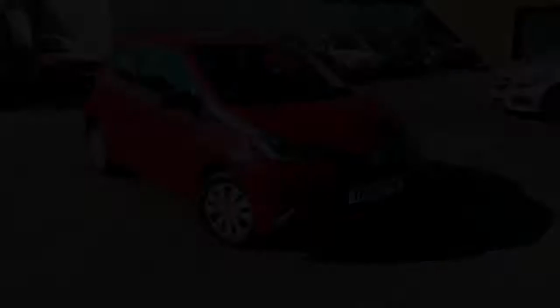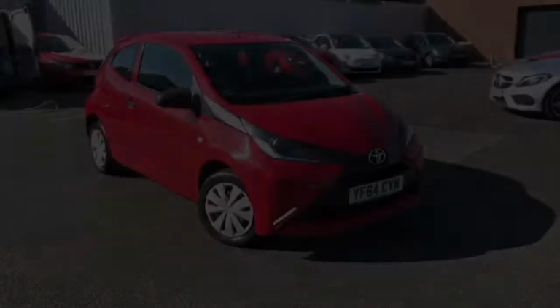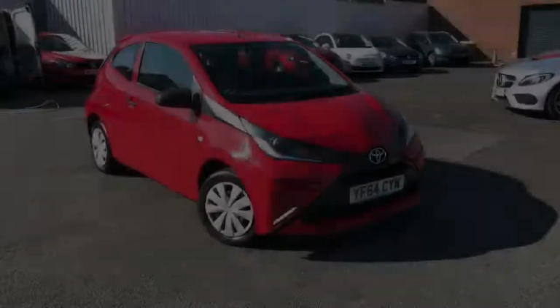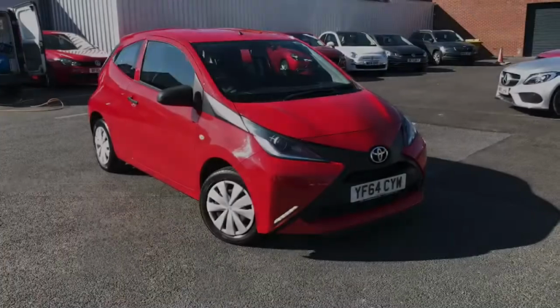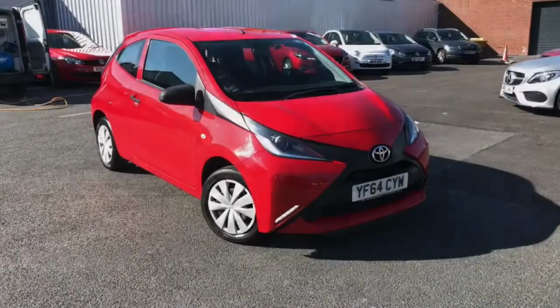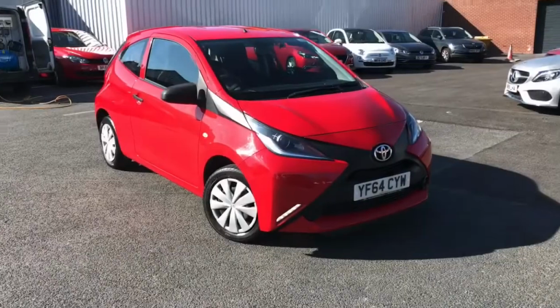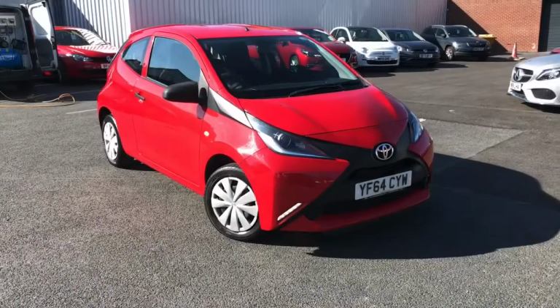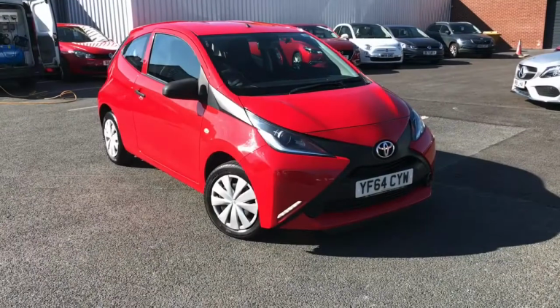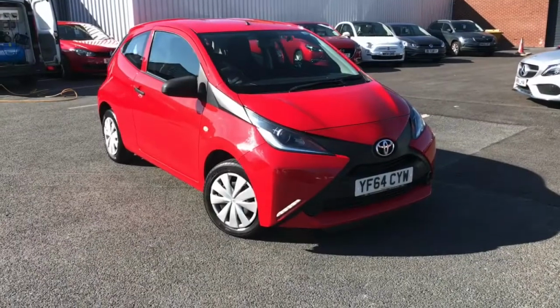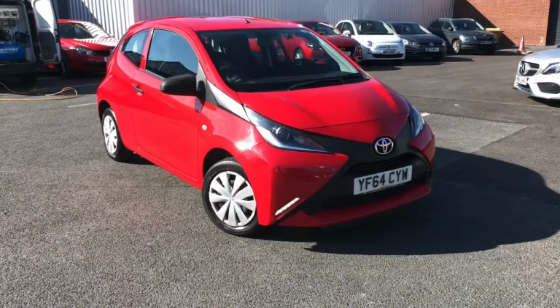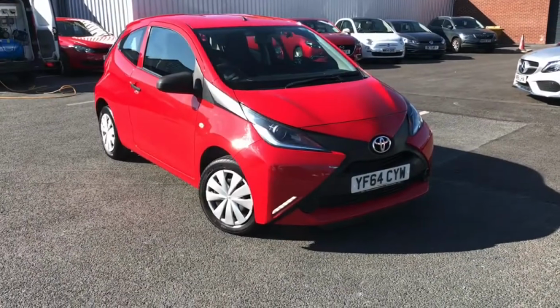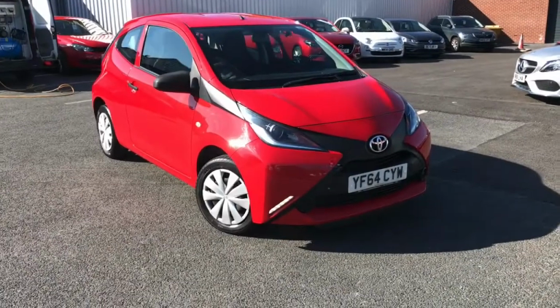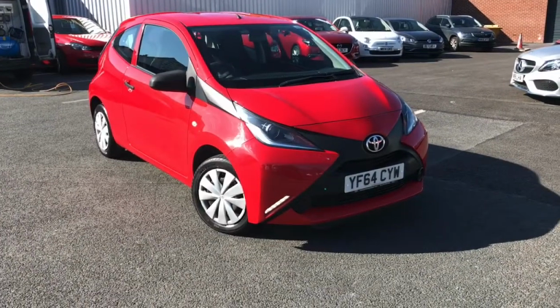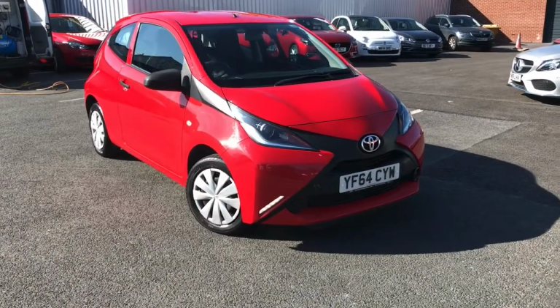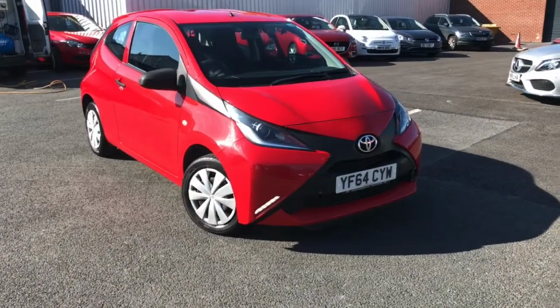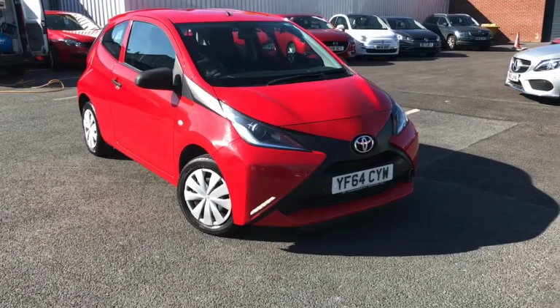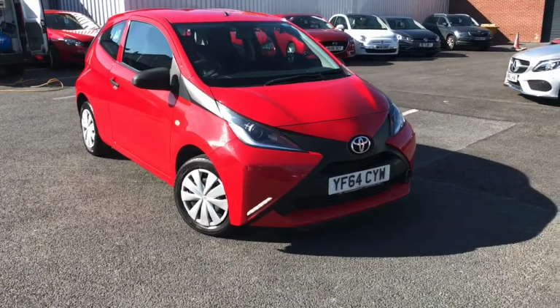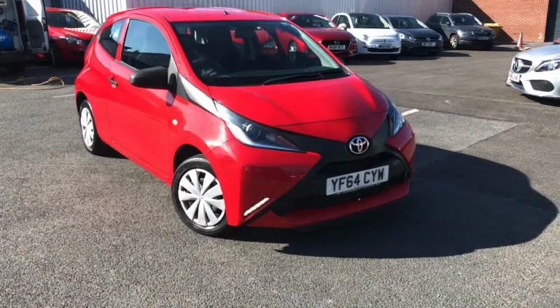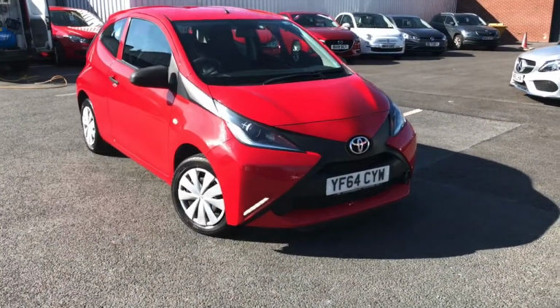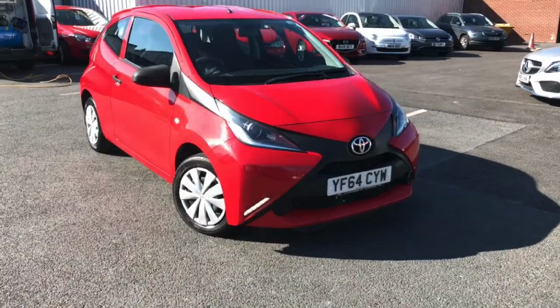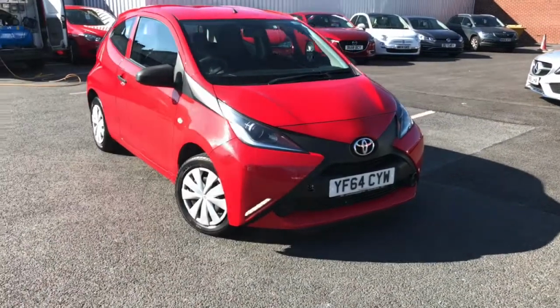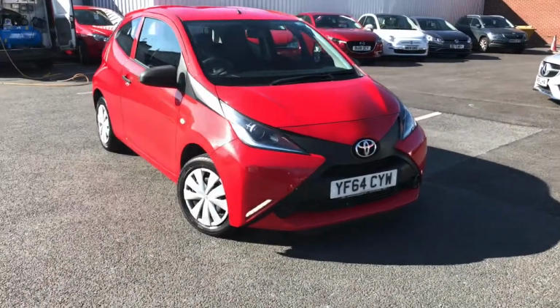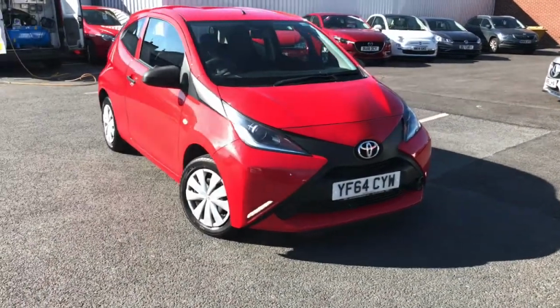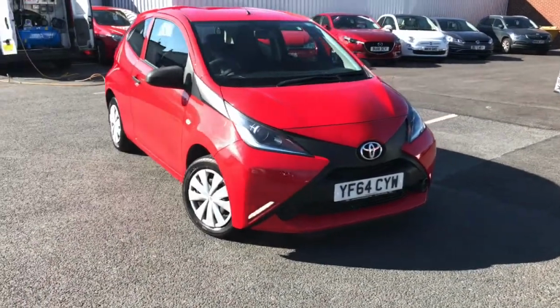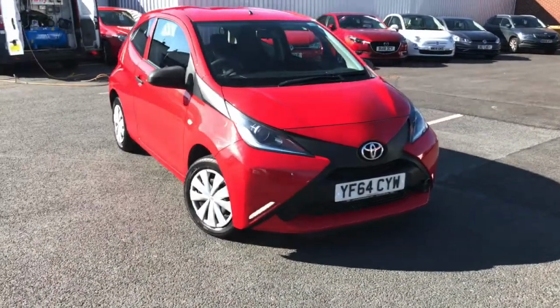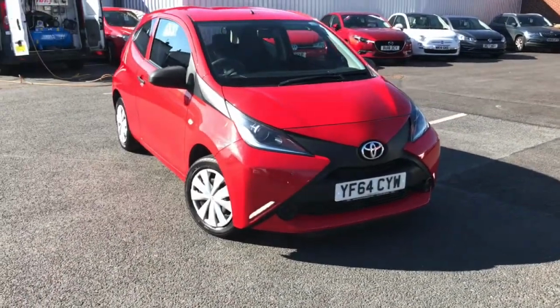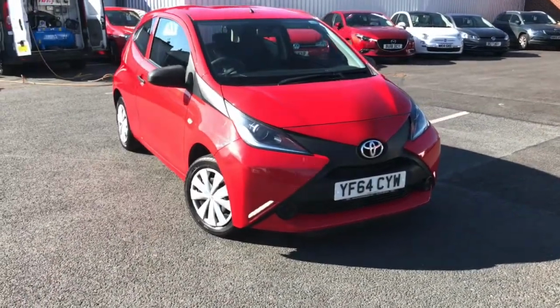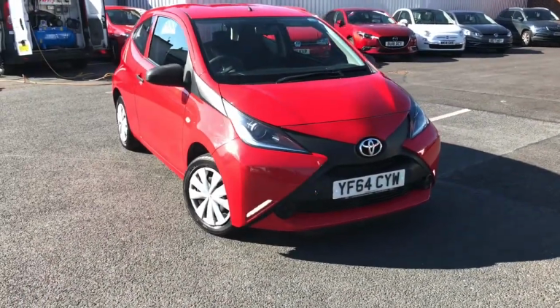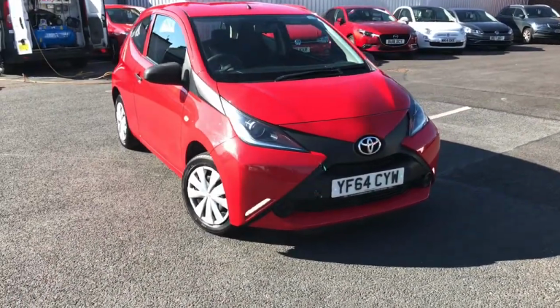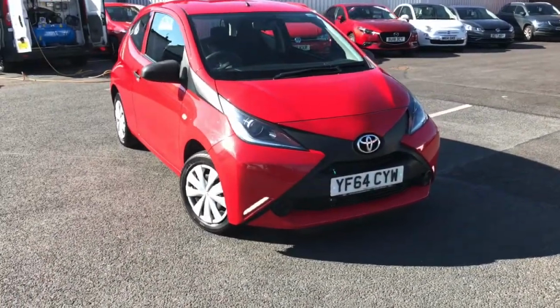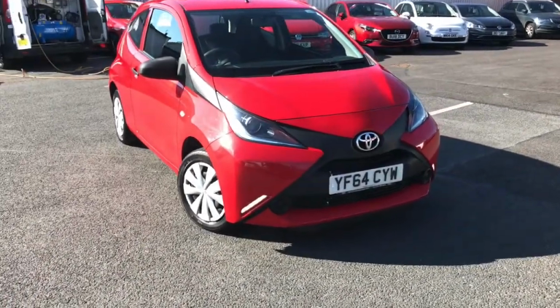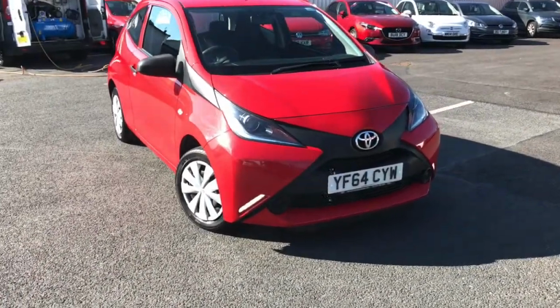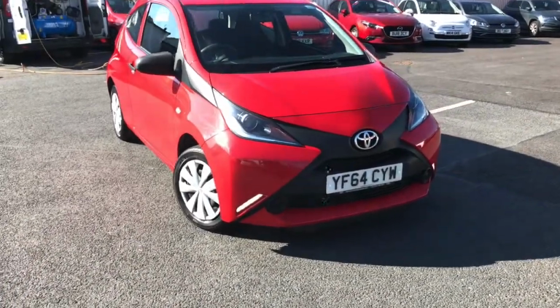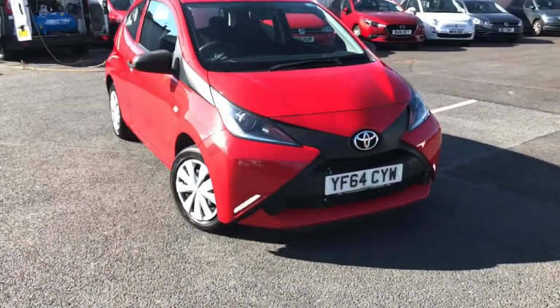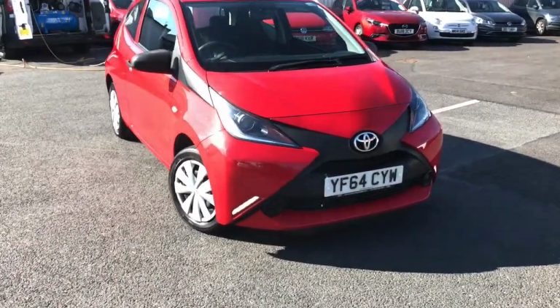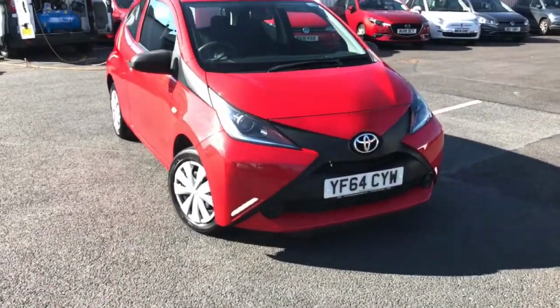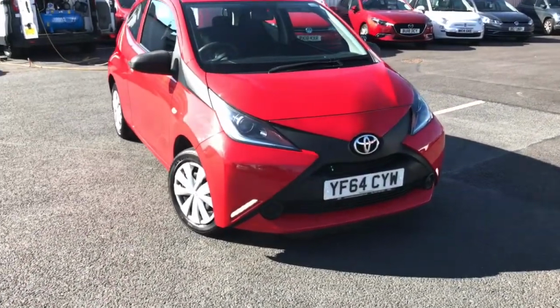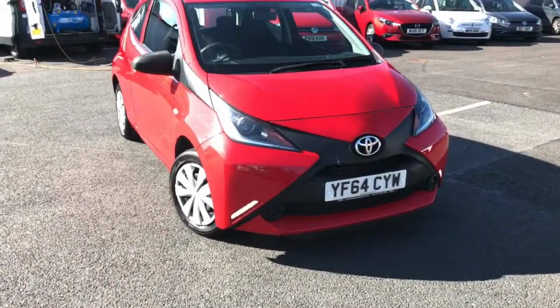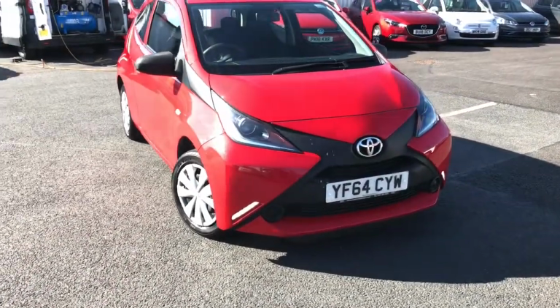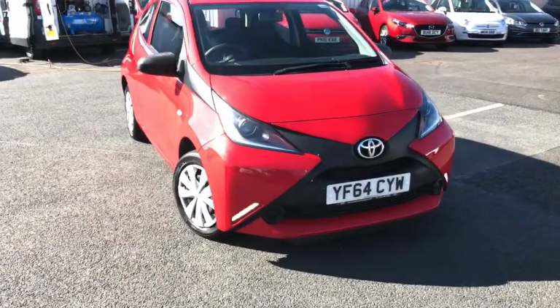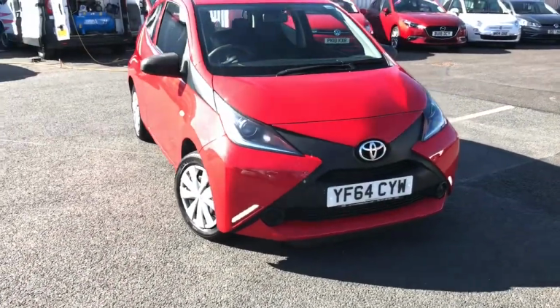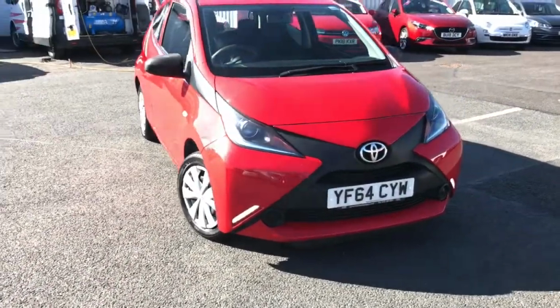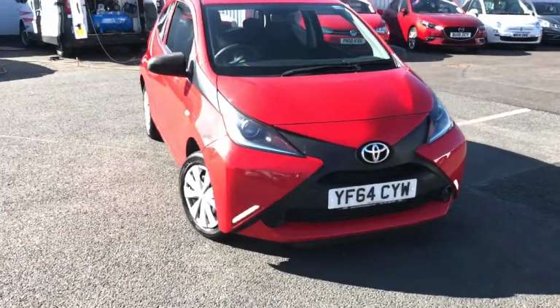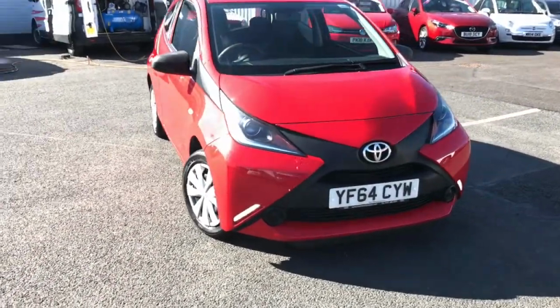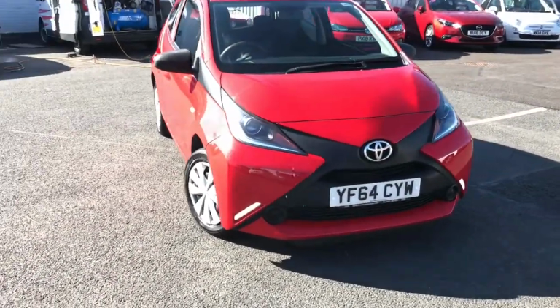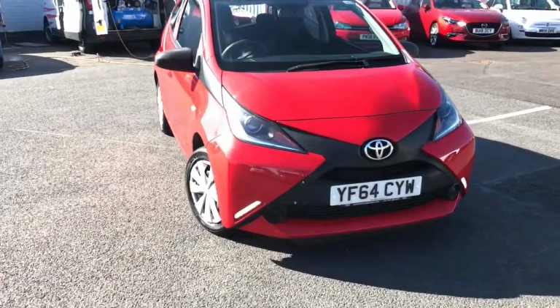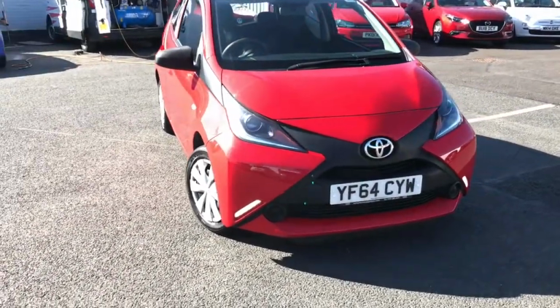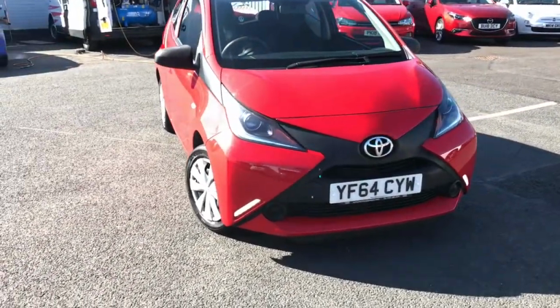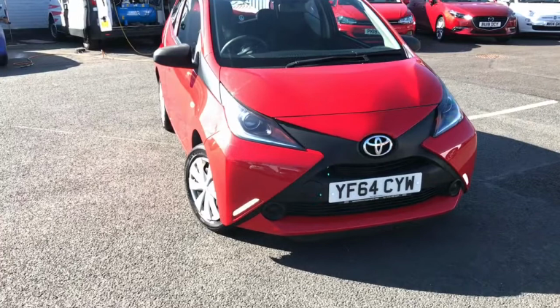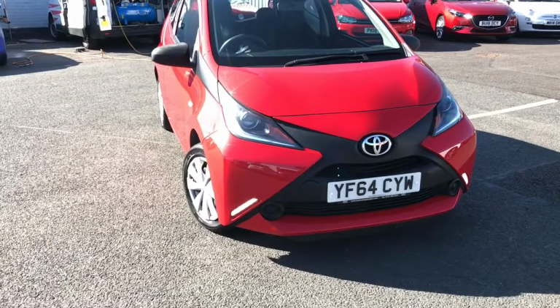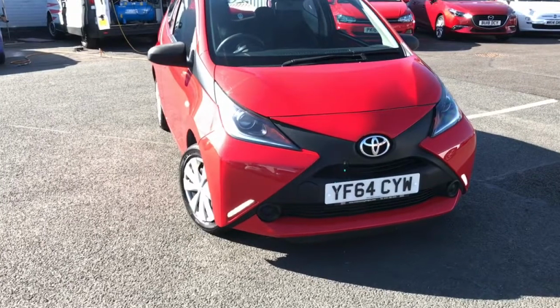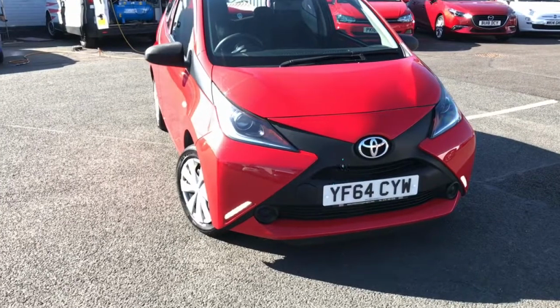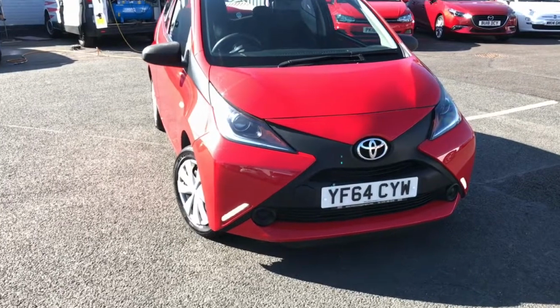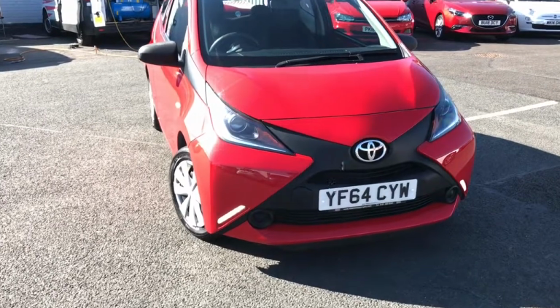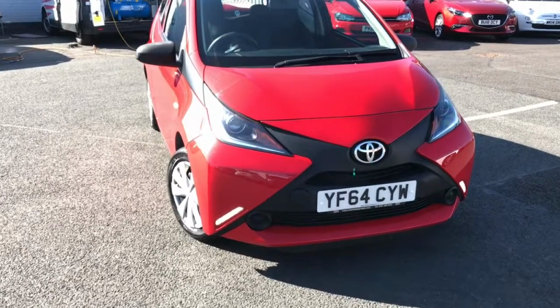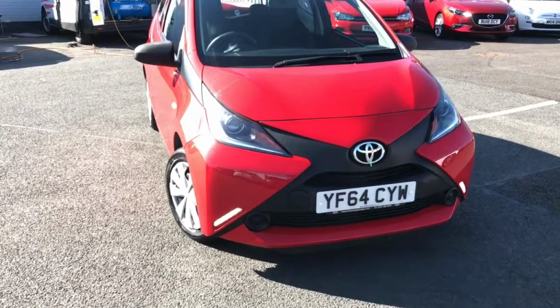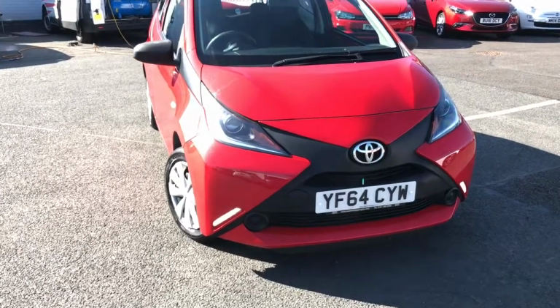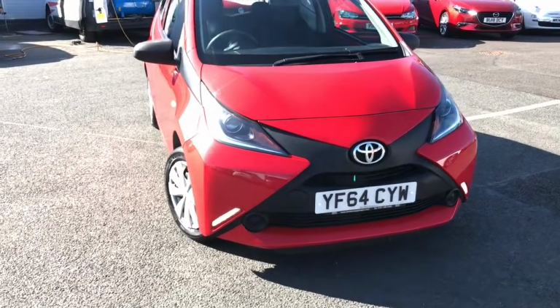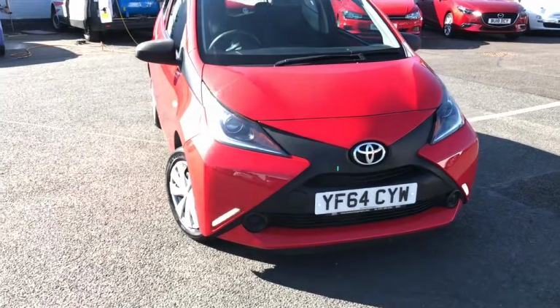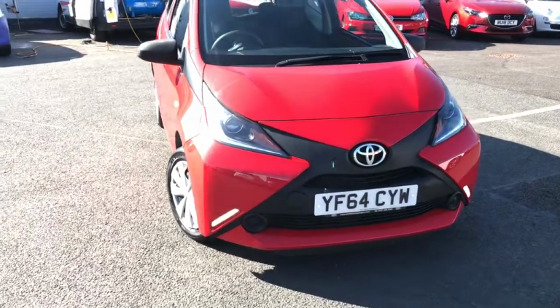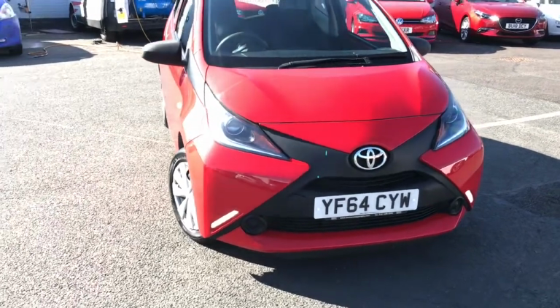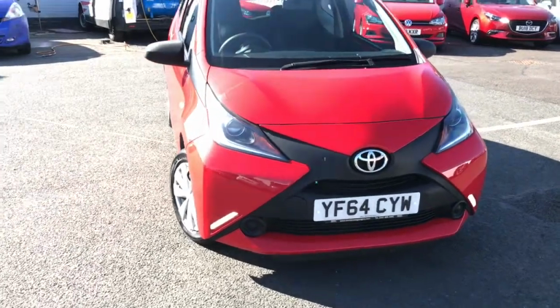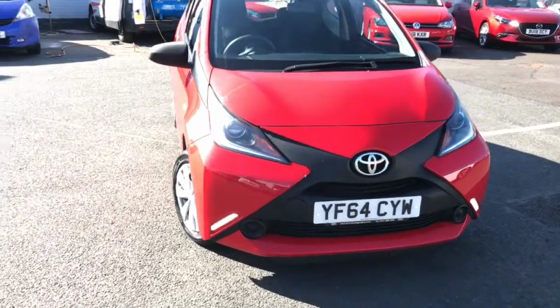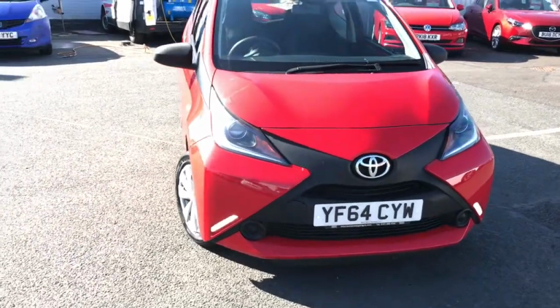Hi, welcome to Motor March Stockport. Today we've got this lovely Toyota iGo. It's a one litre petrol with three doors.